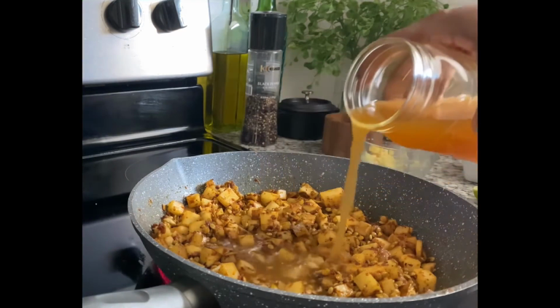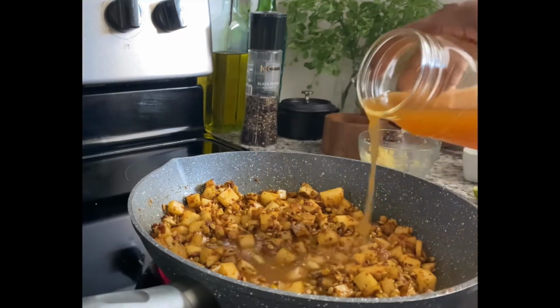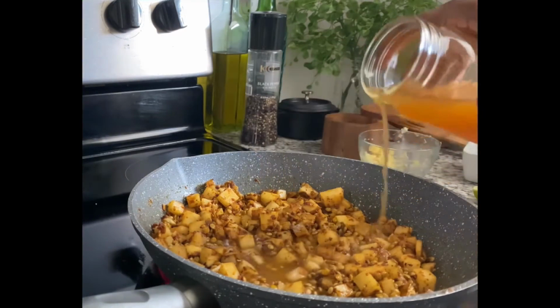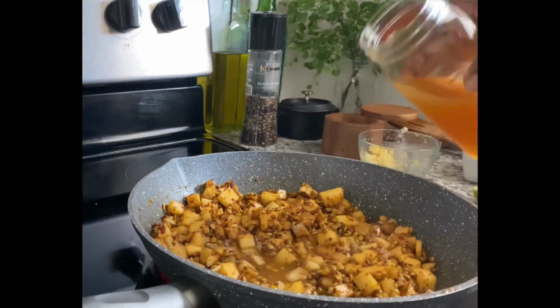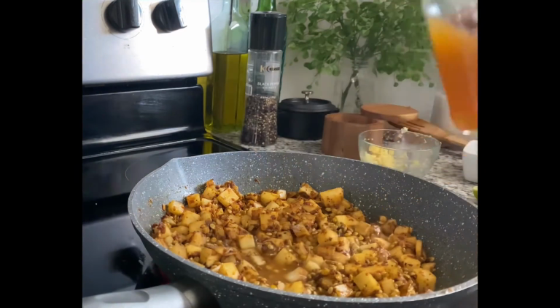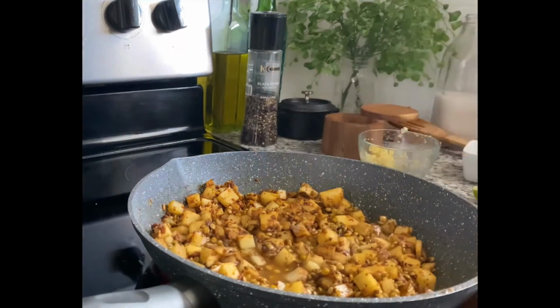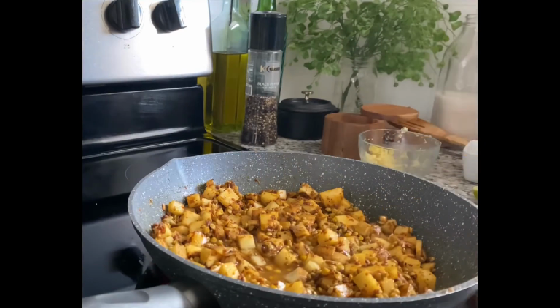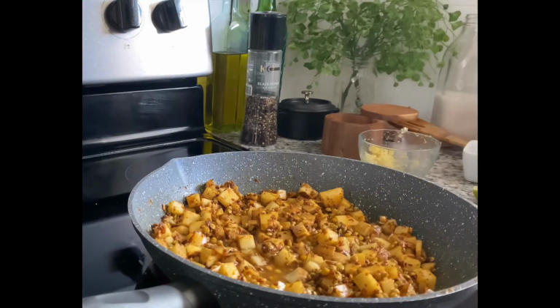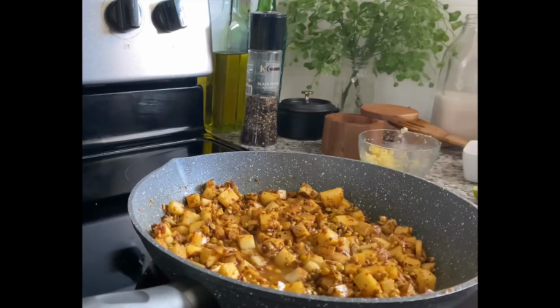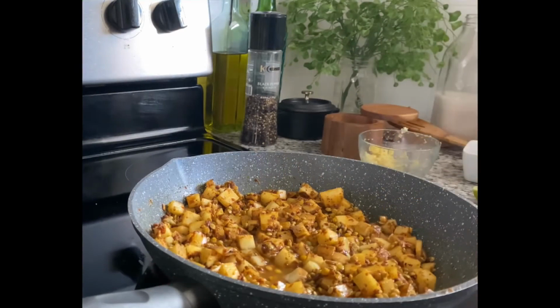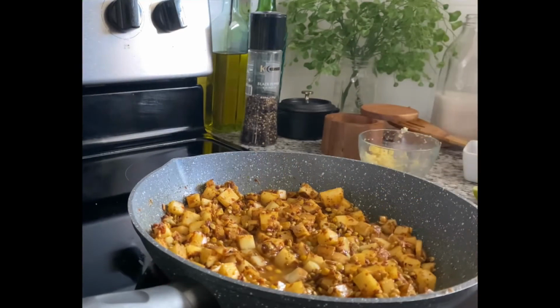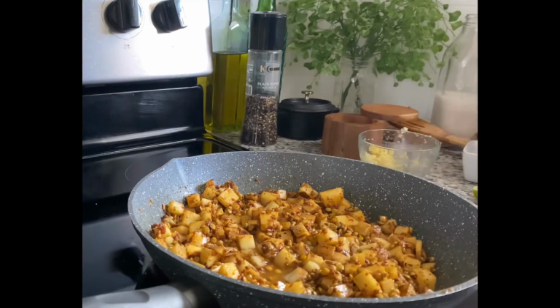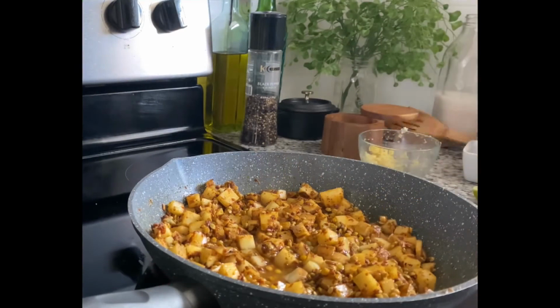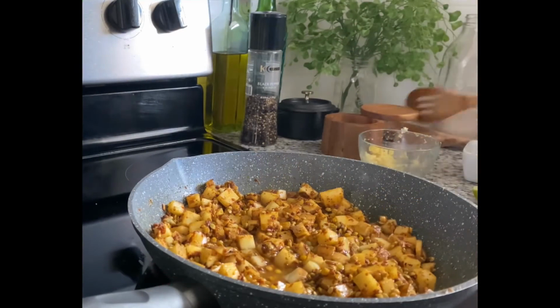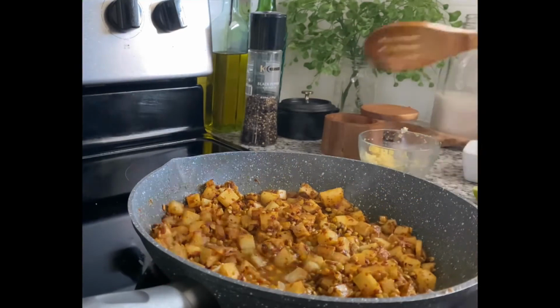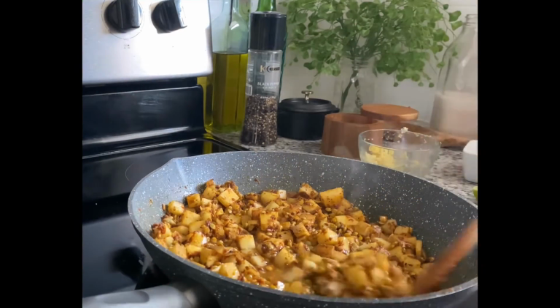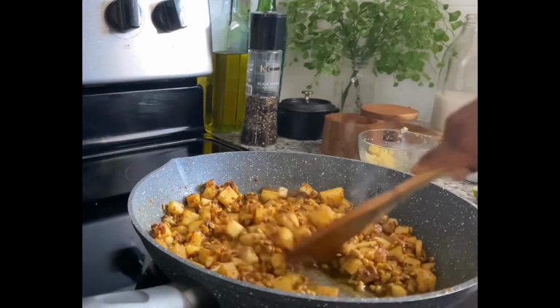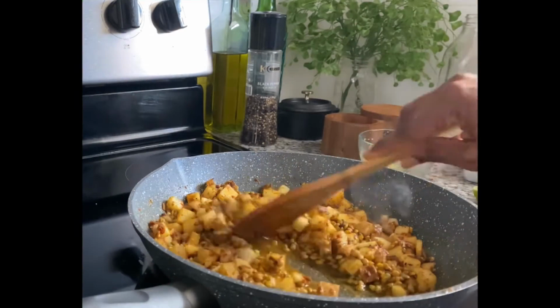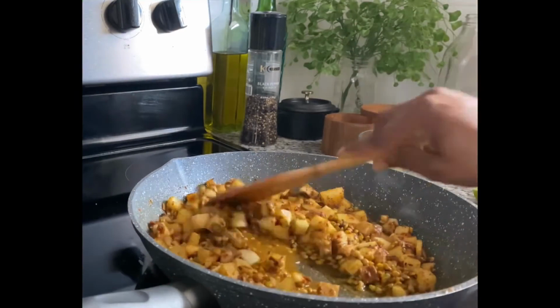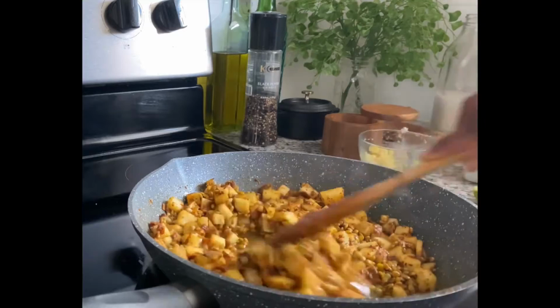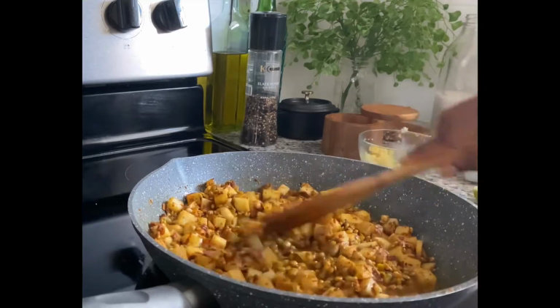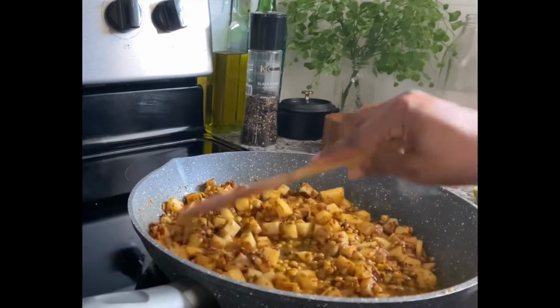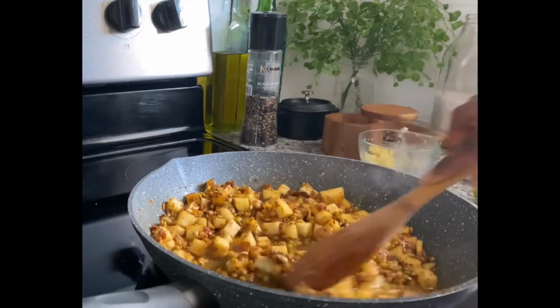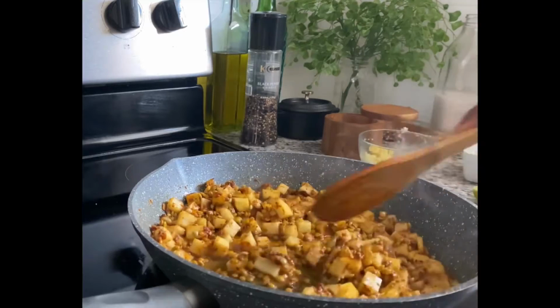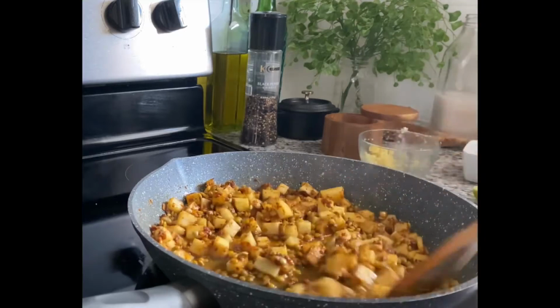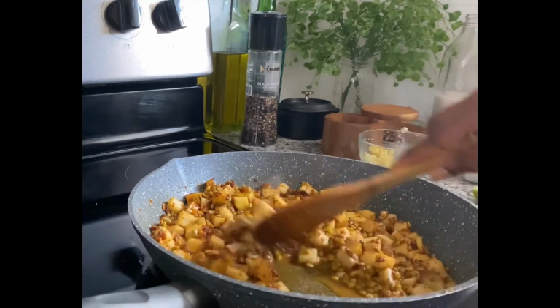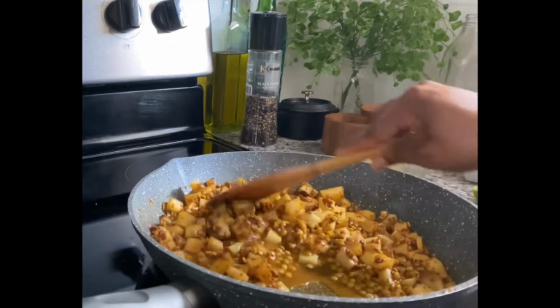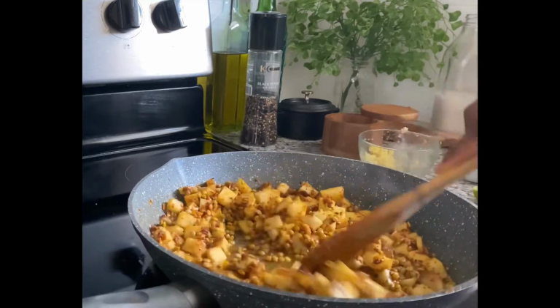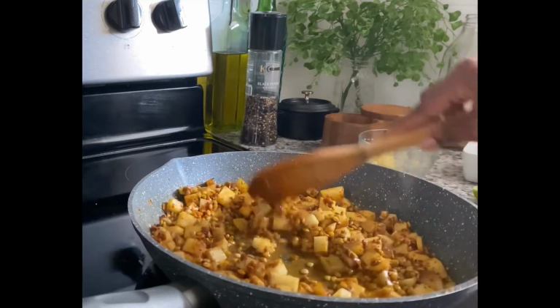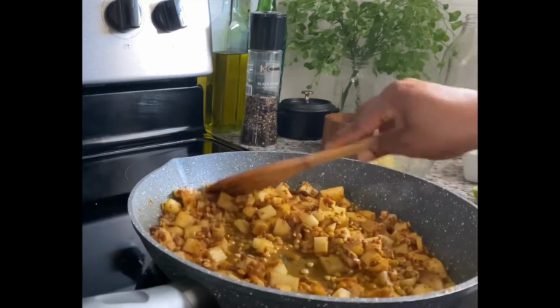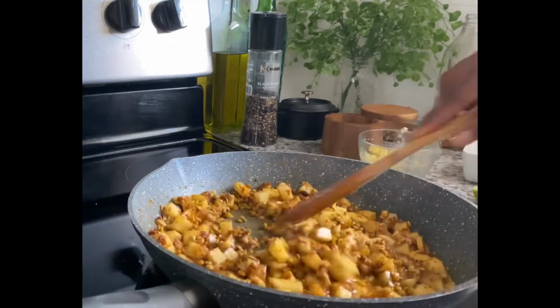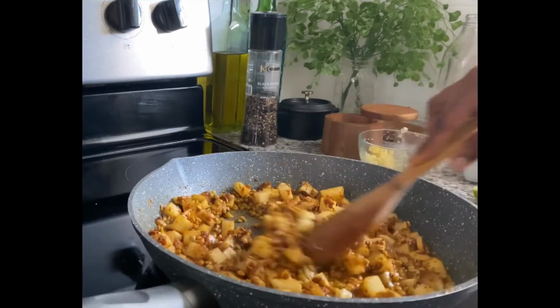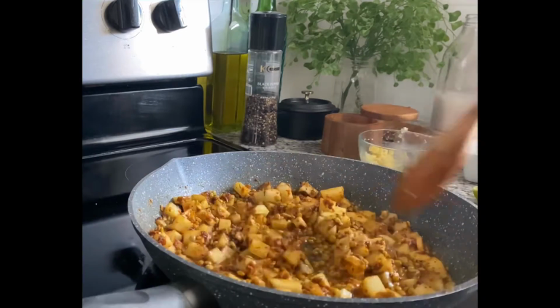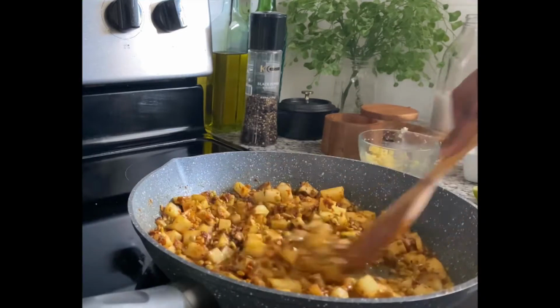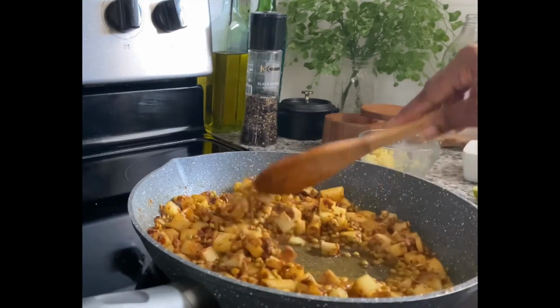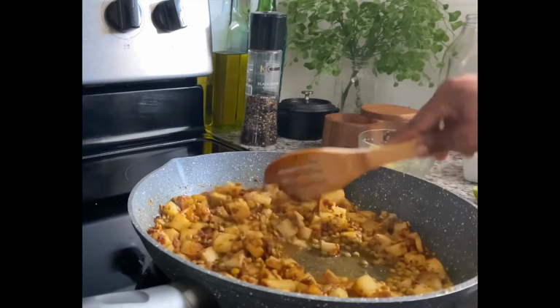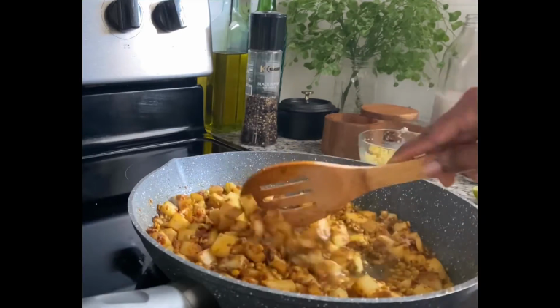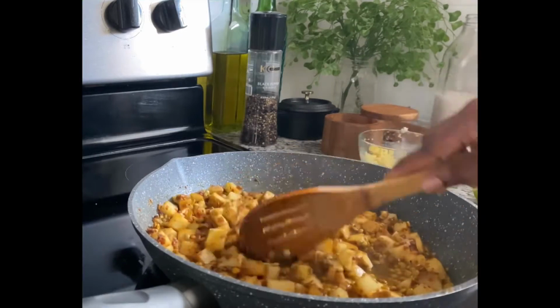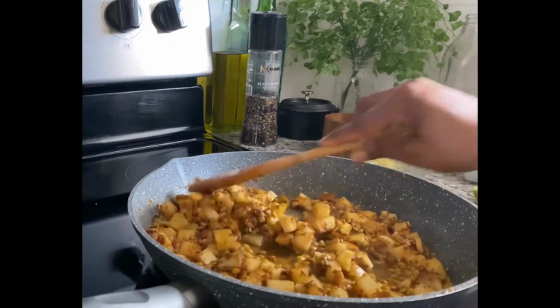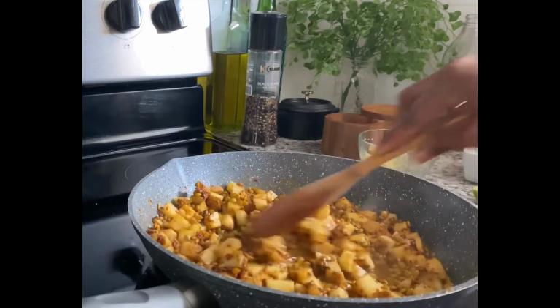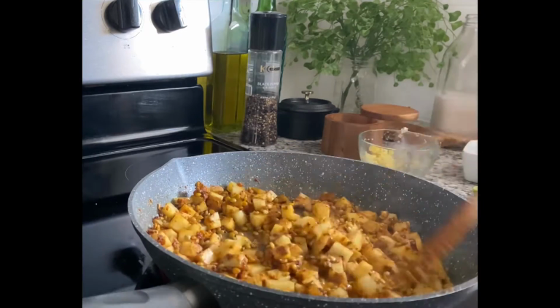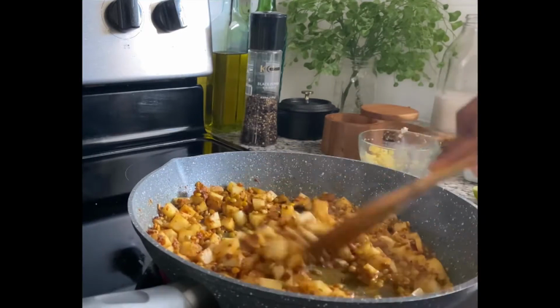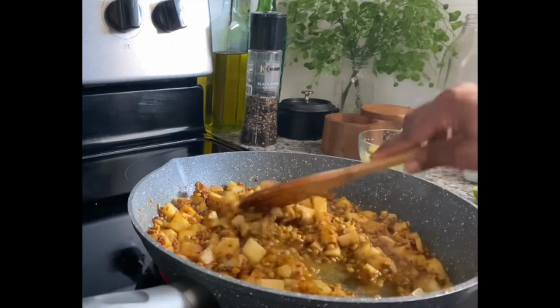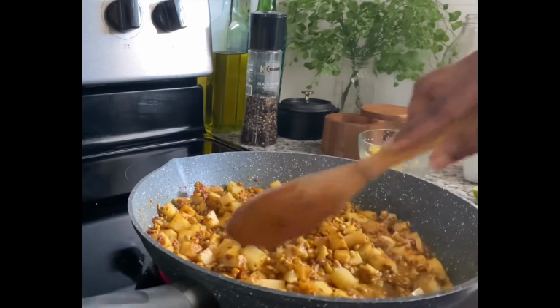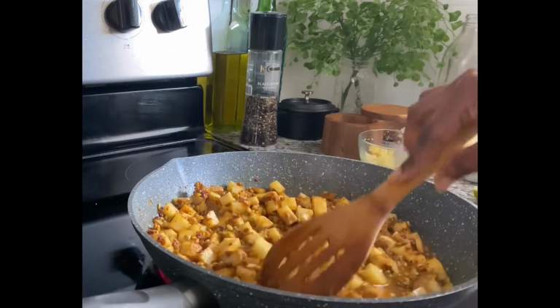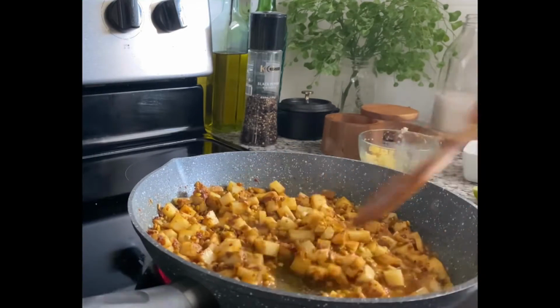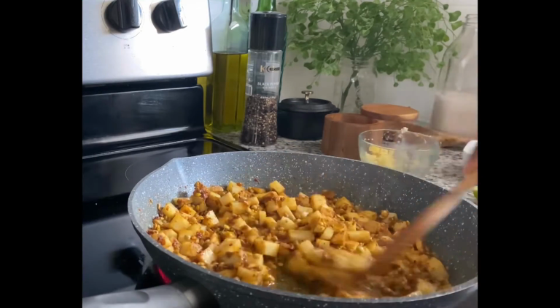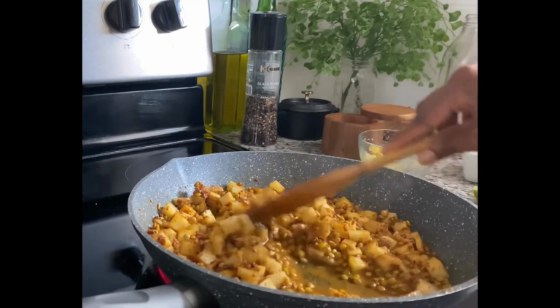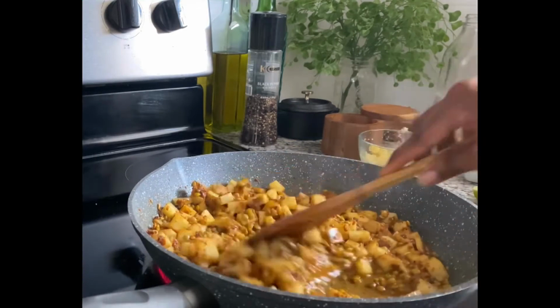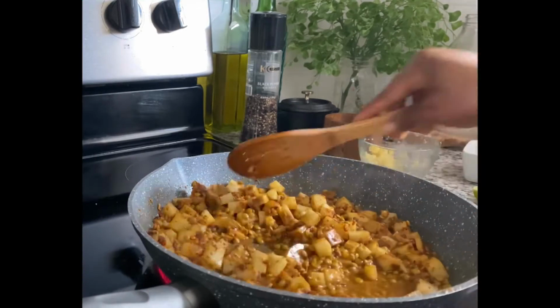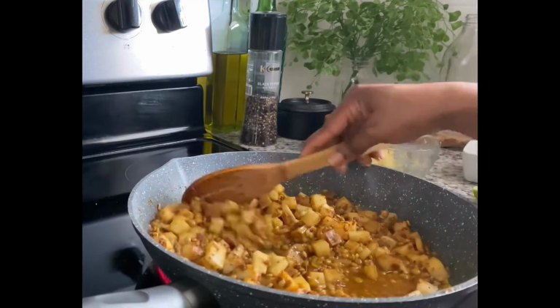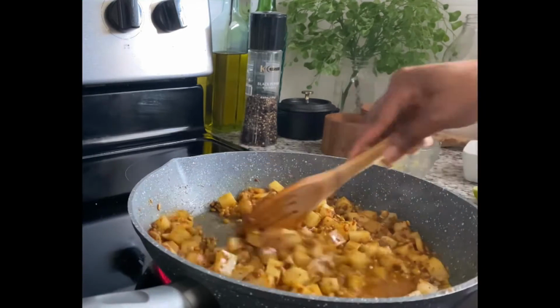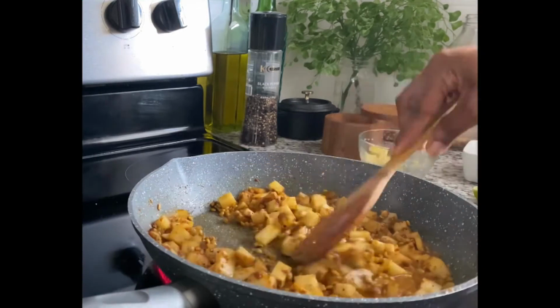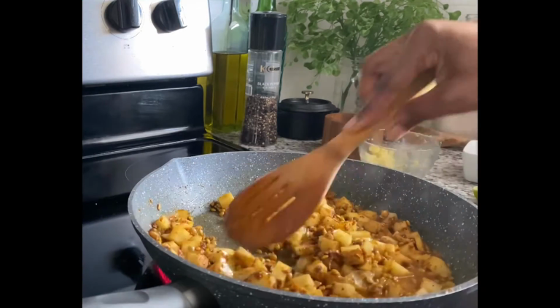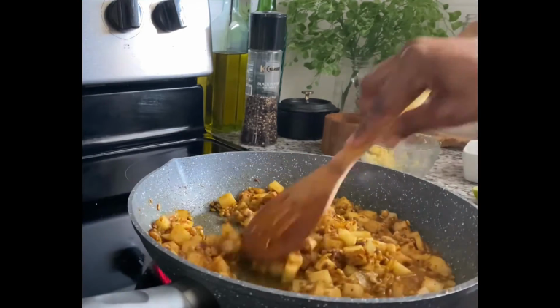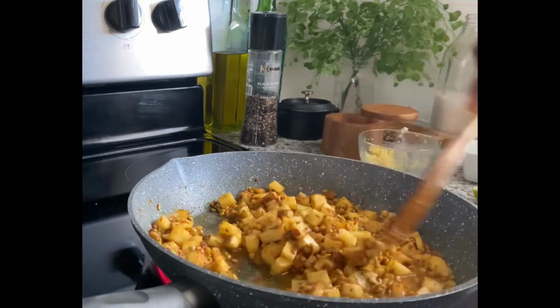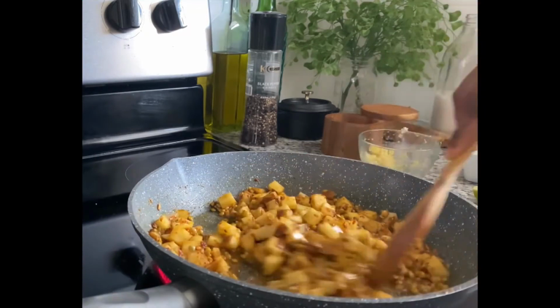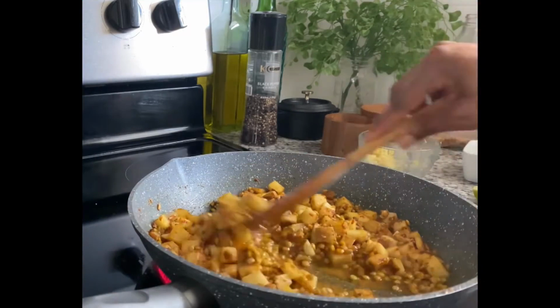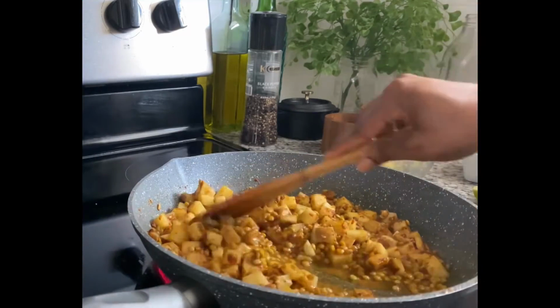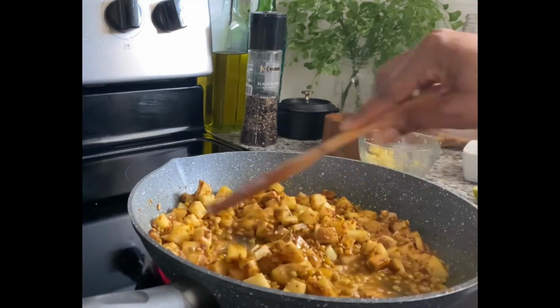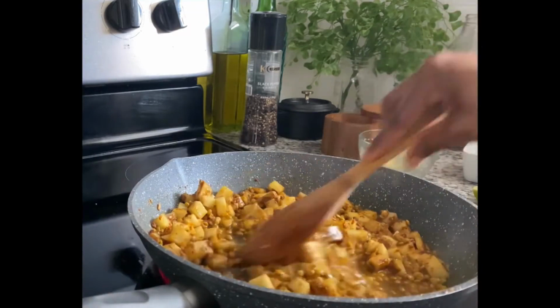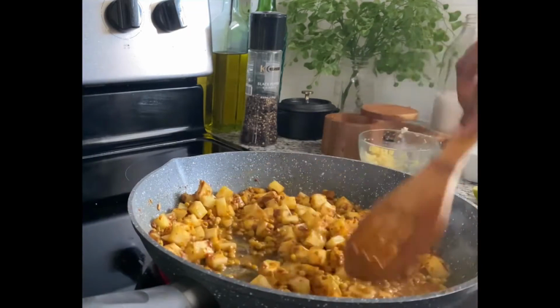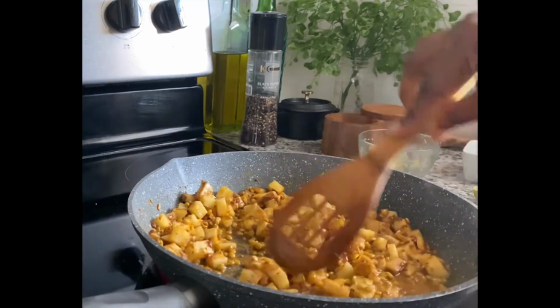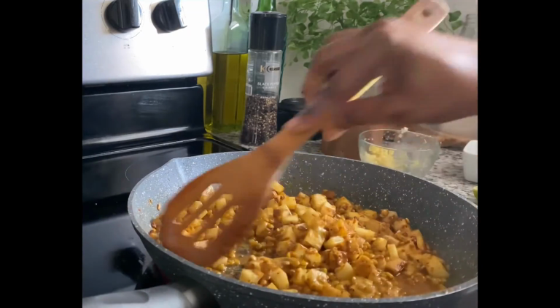Next, I added in my vegetable broth. I added mine in a little bit at a time until it got to the consistency that I wanted.